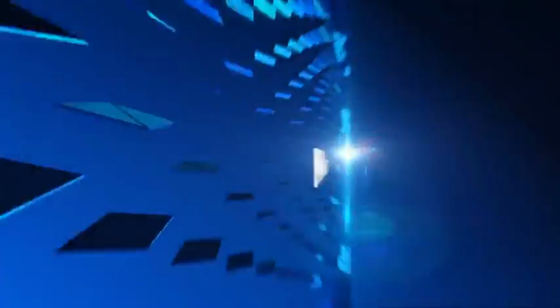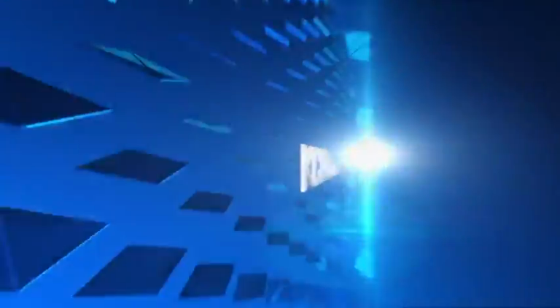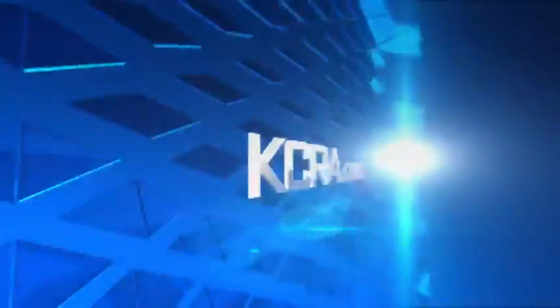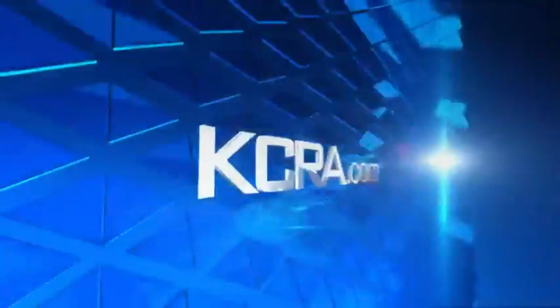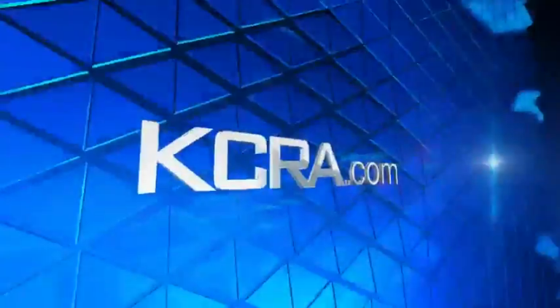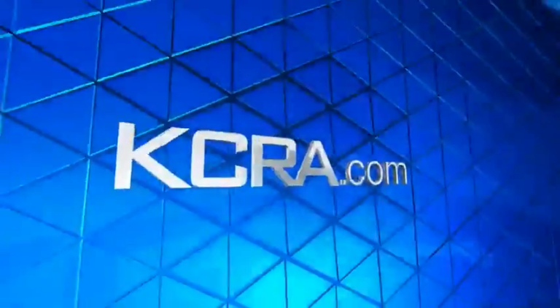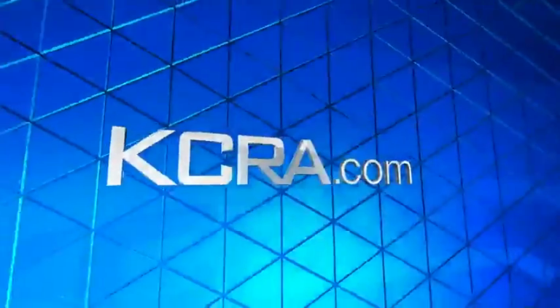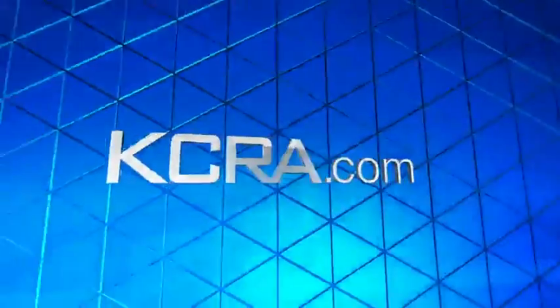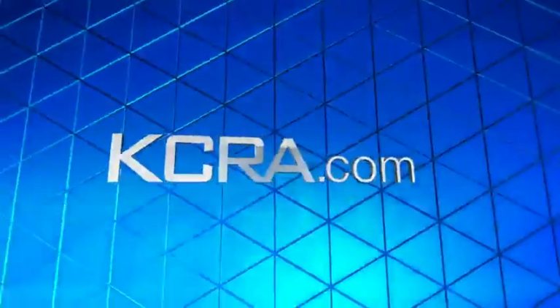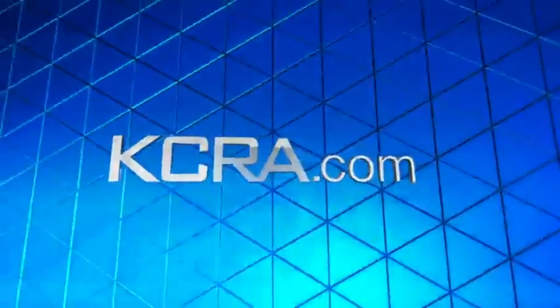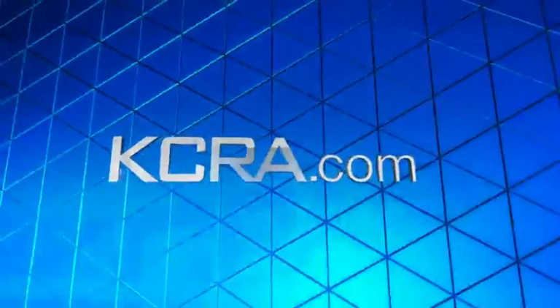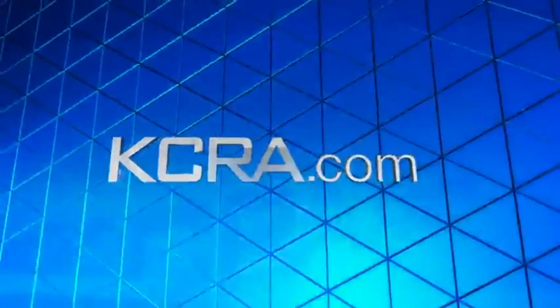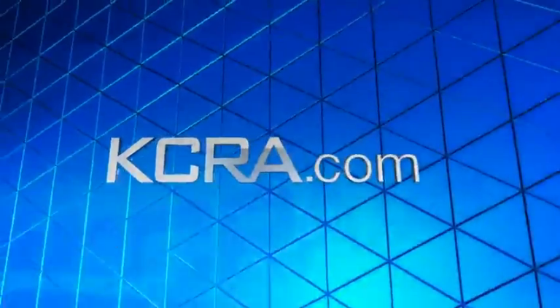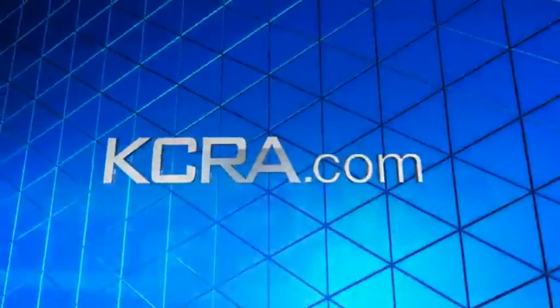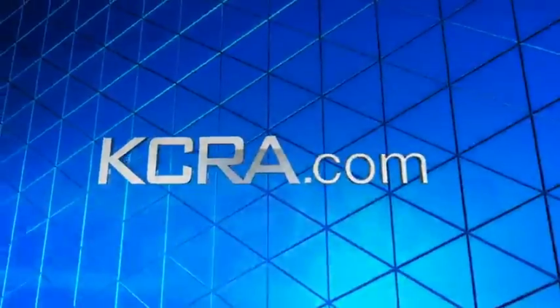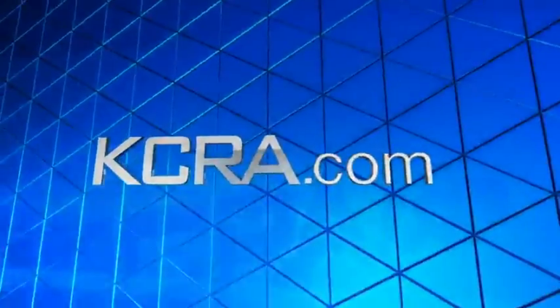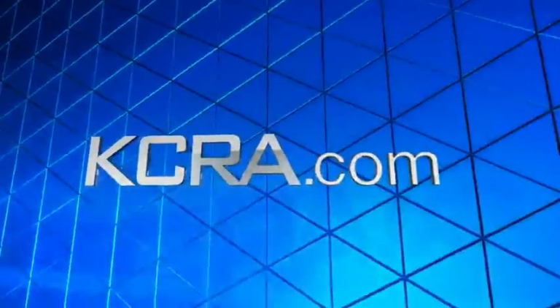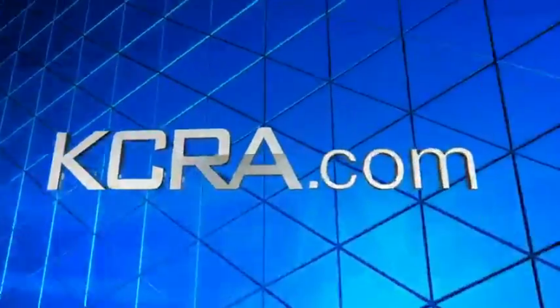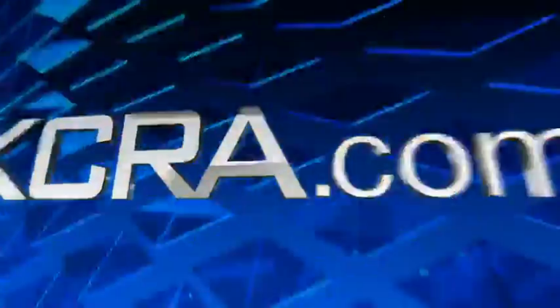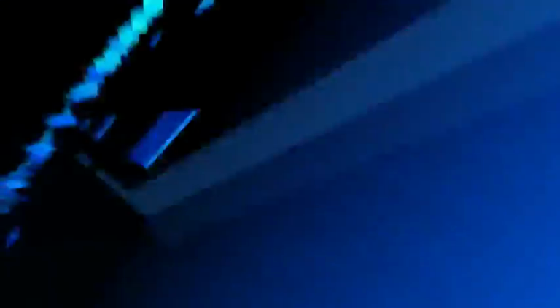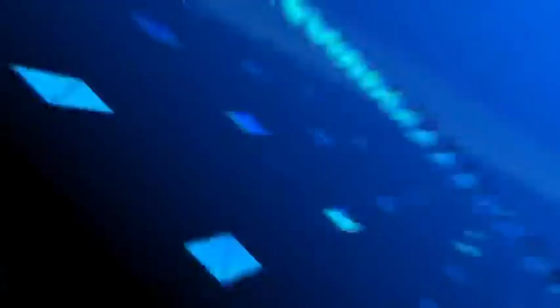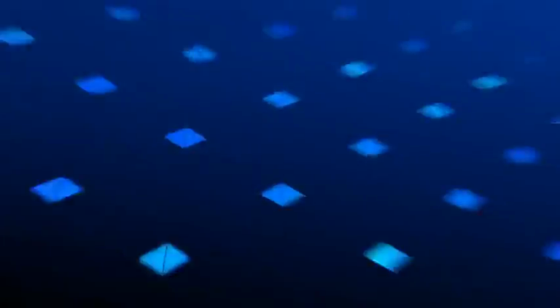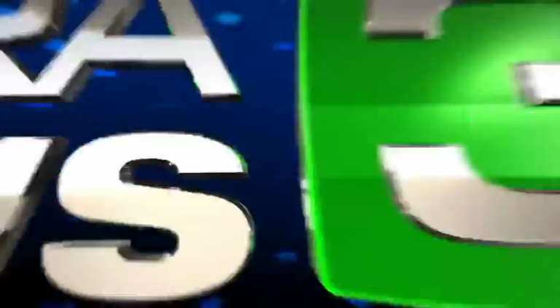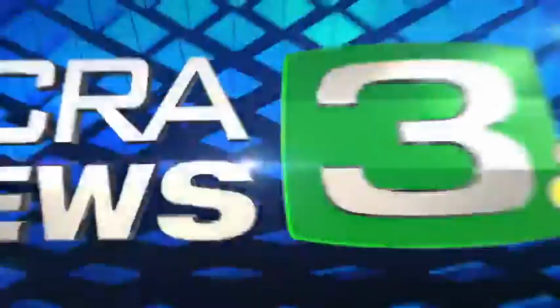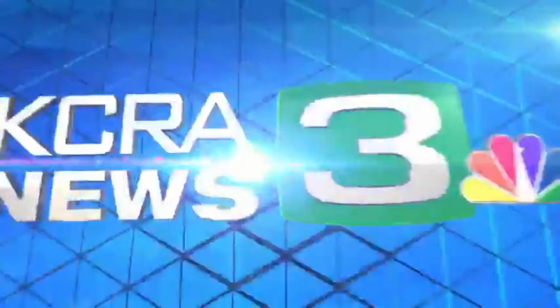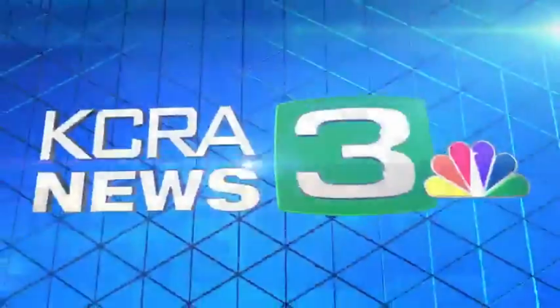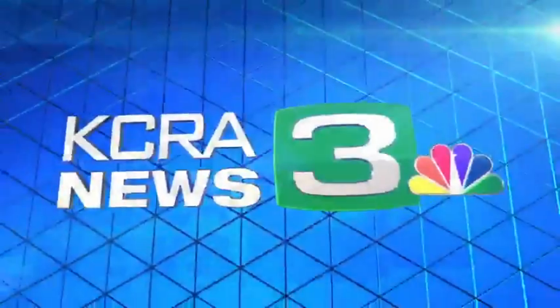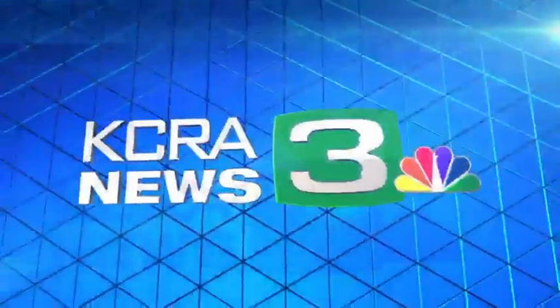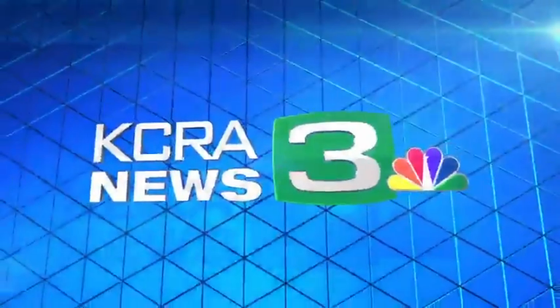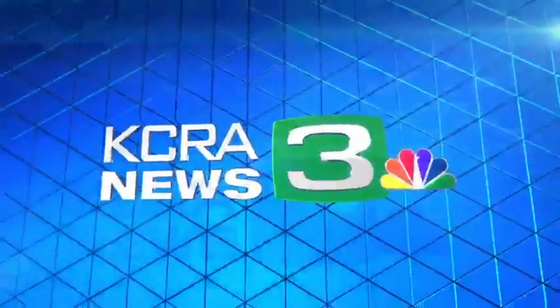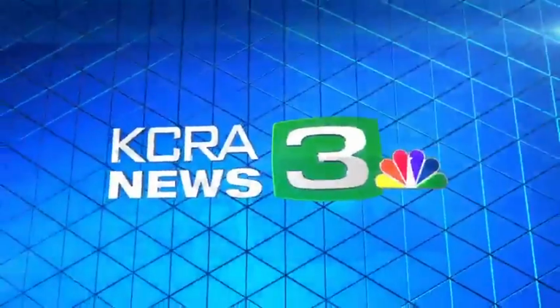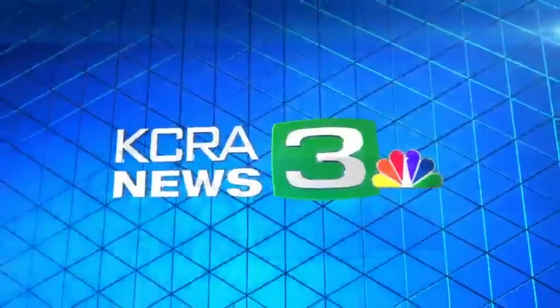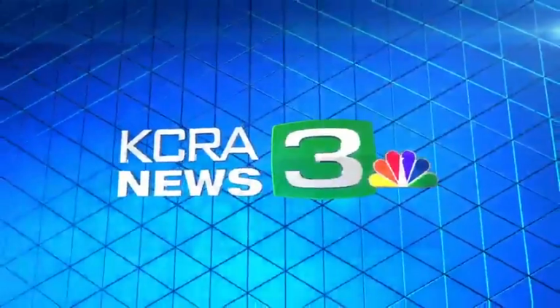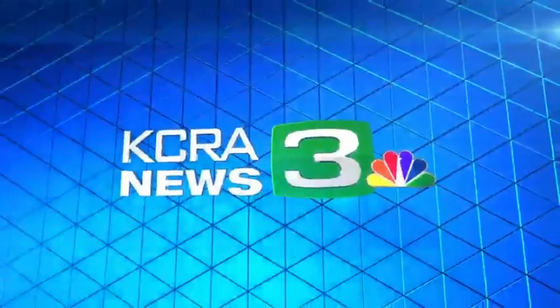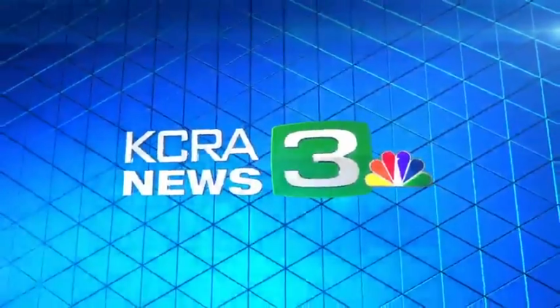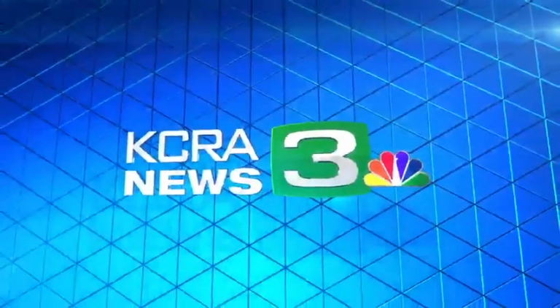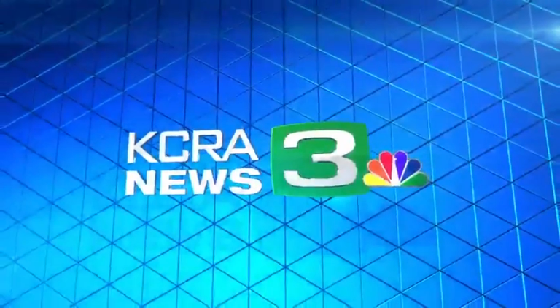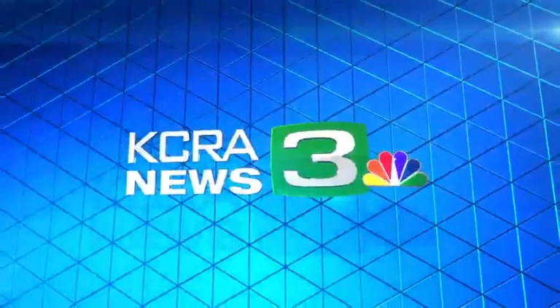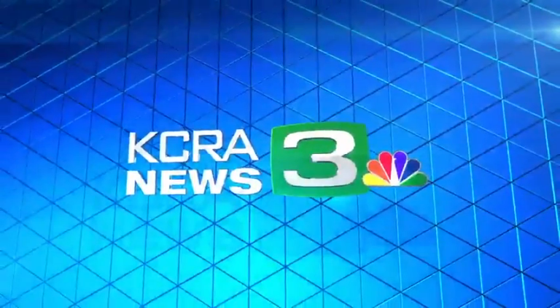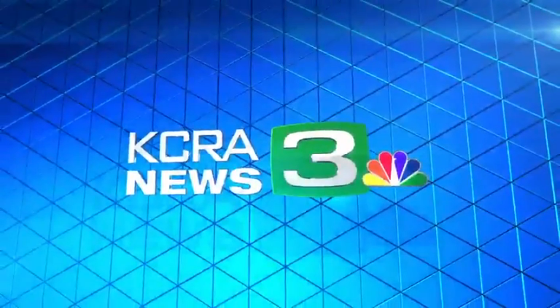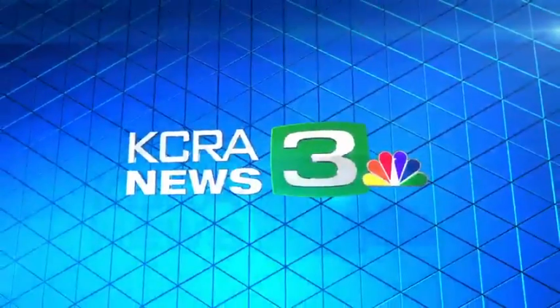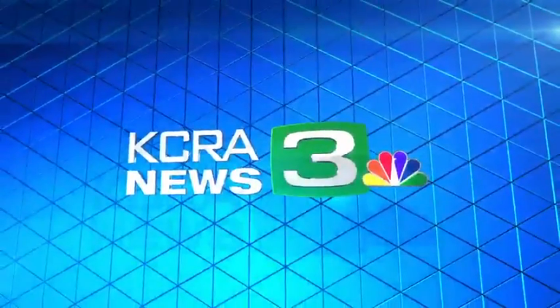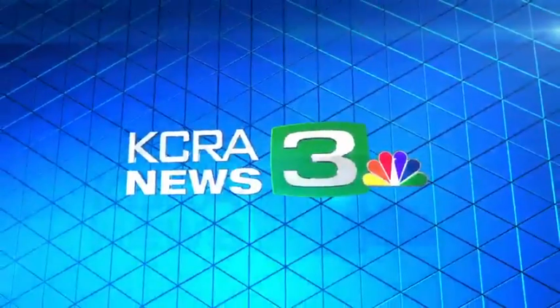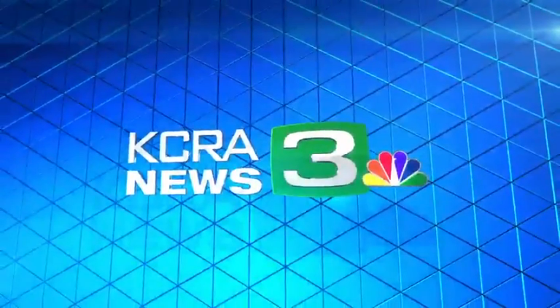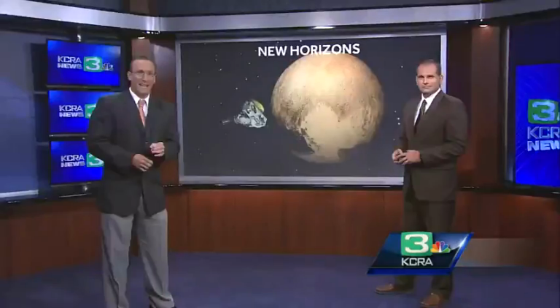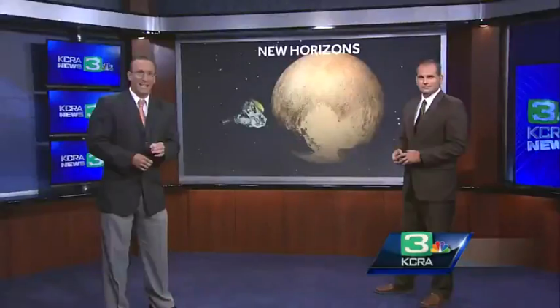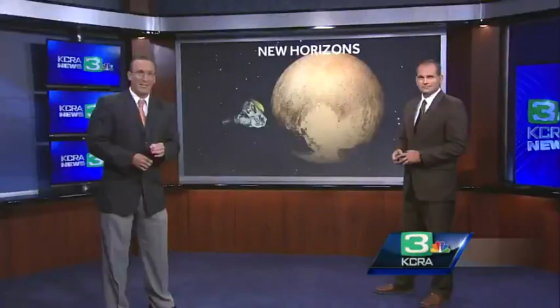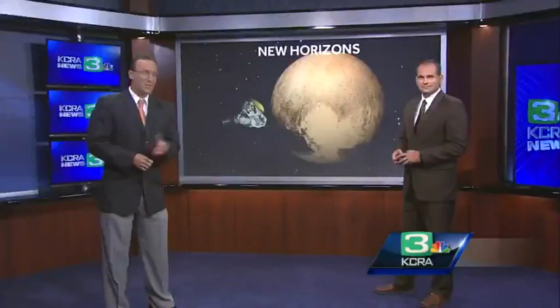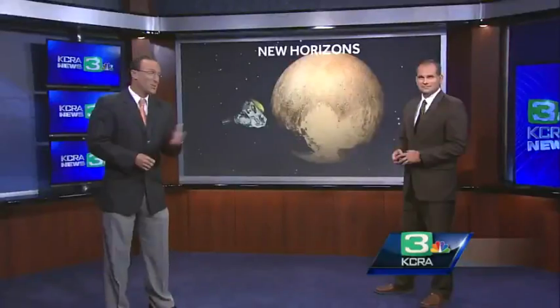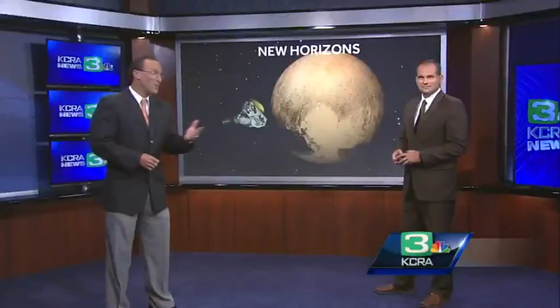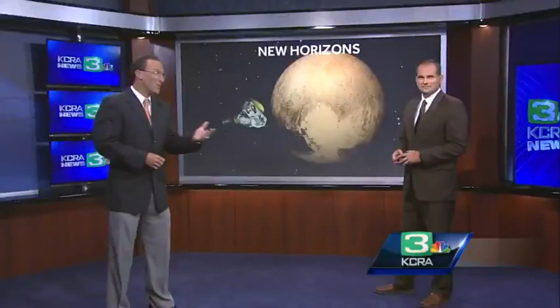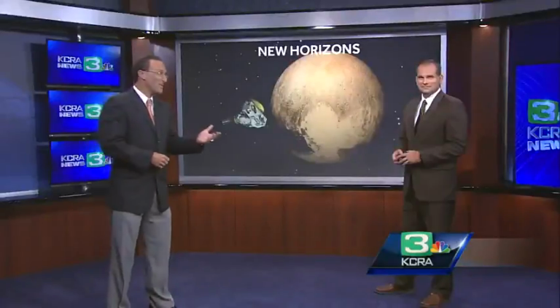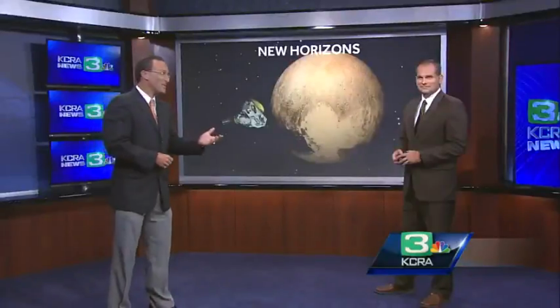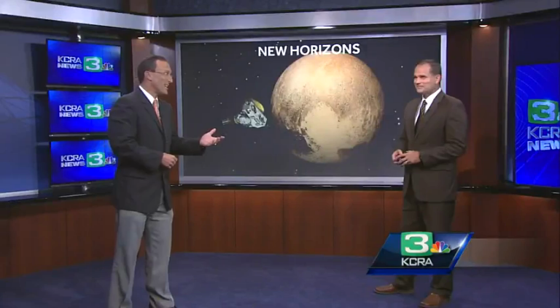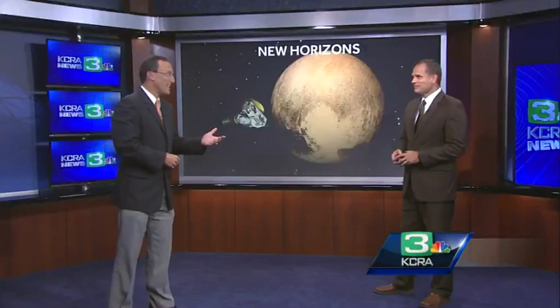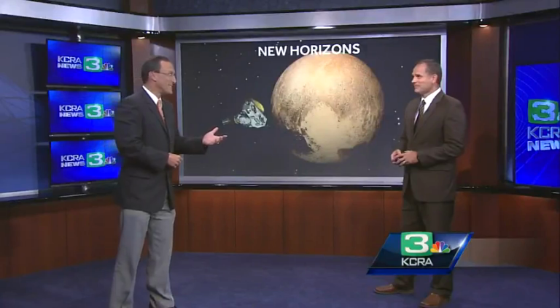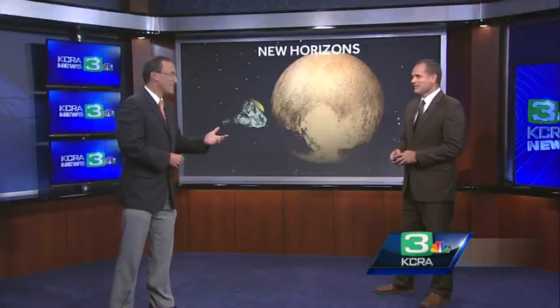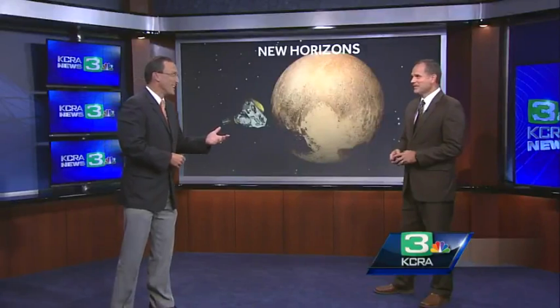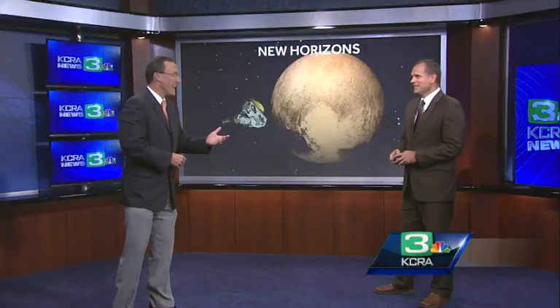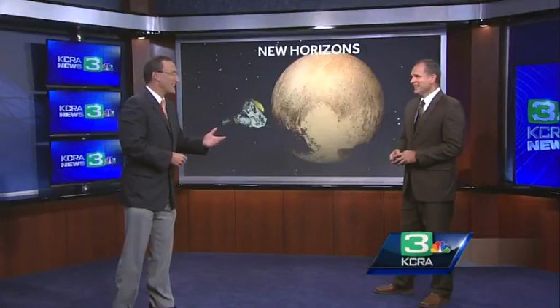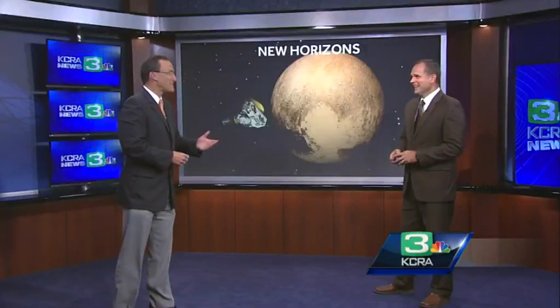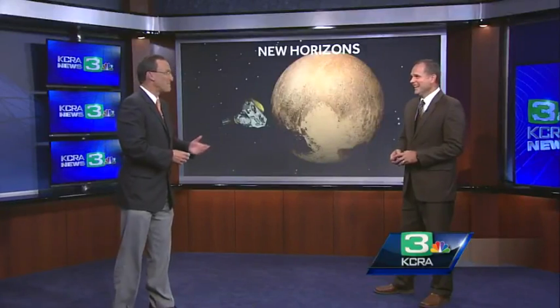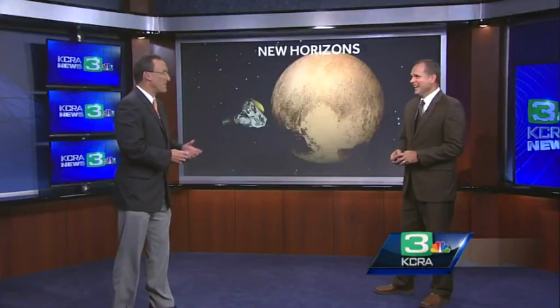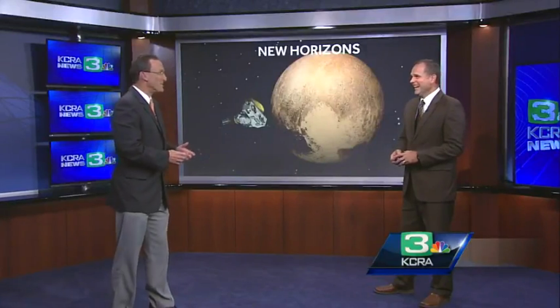Thank you for joining us. Let's go to our science expert.